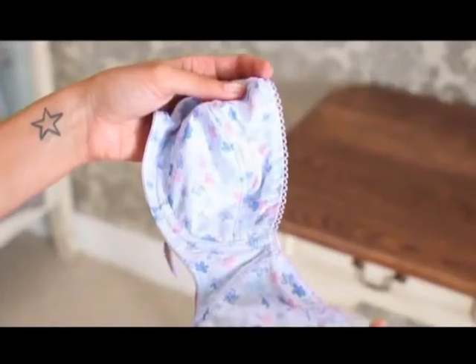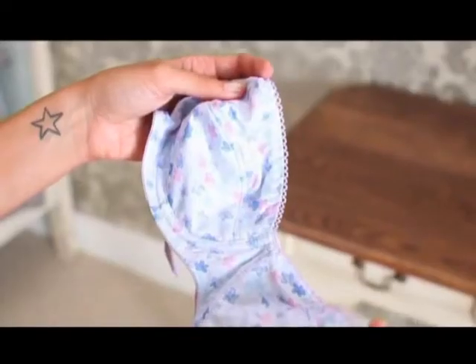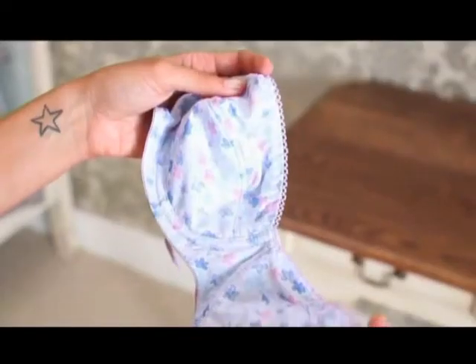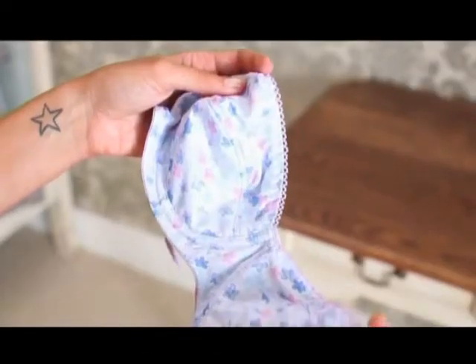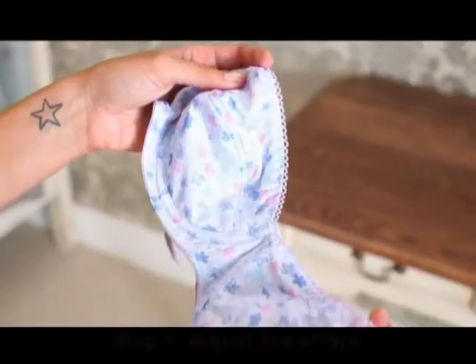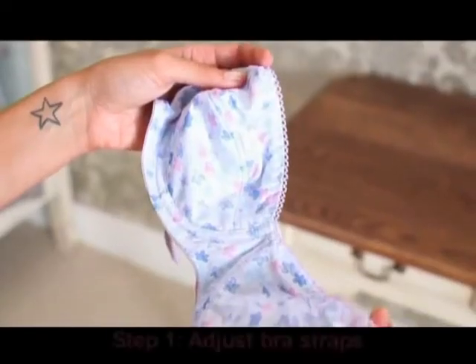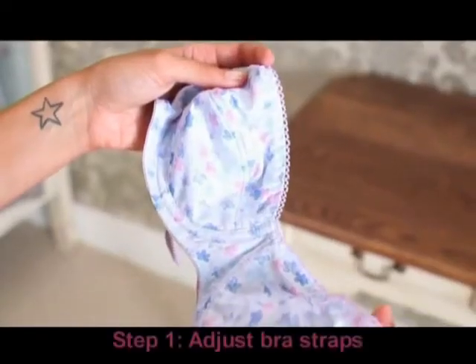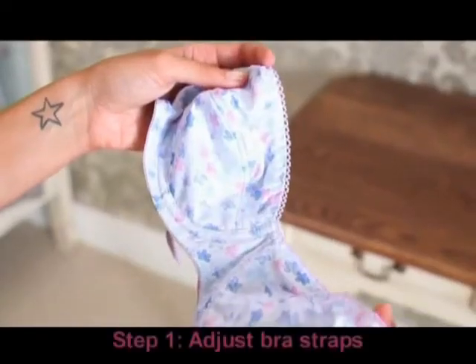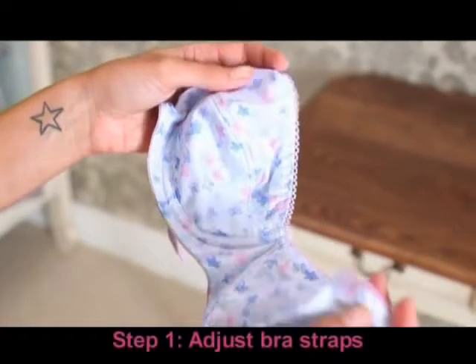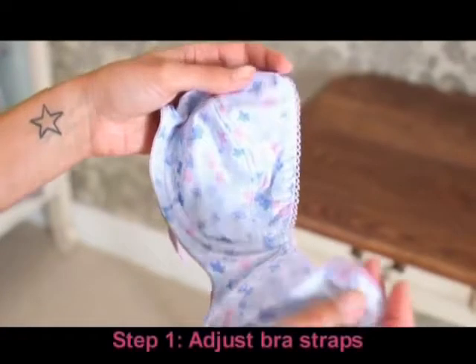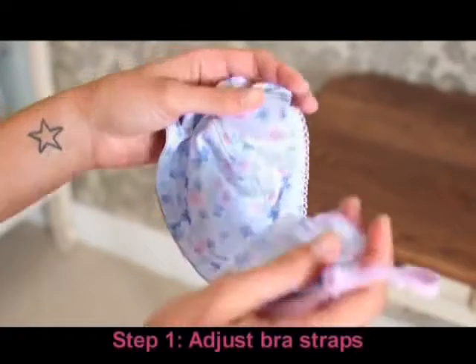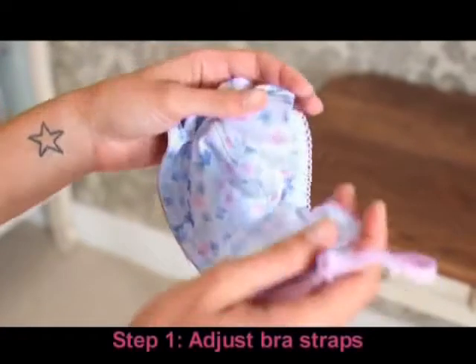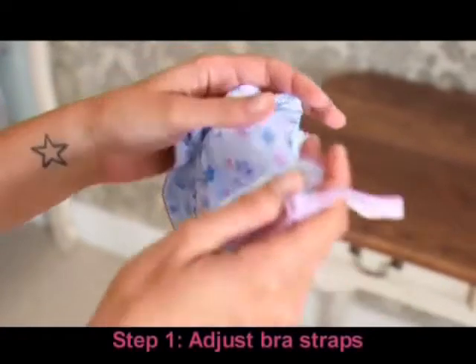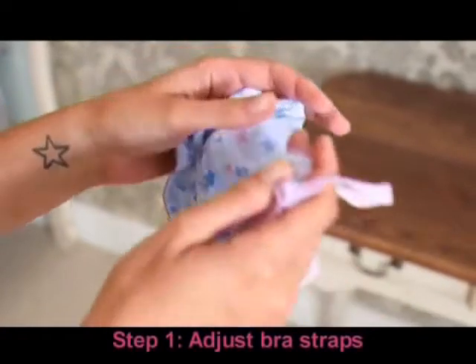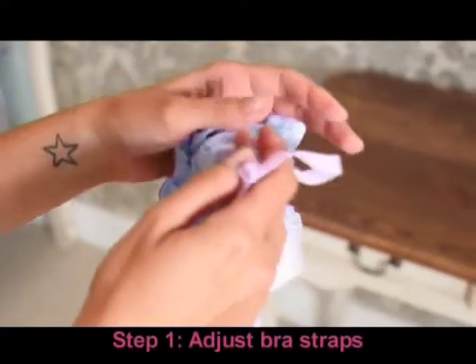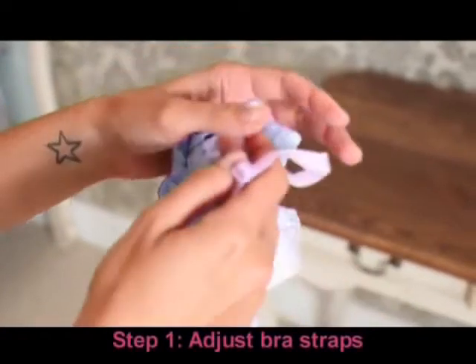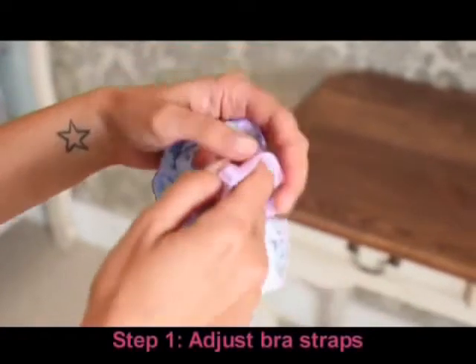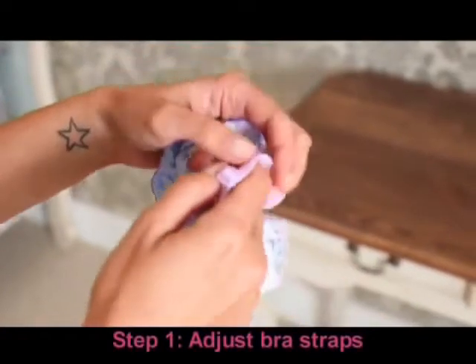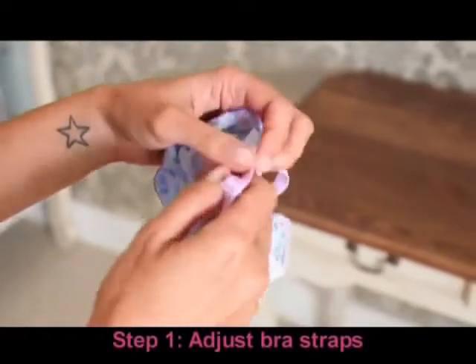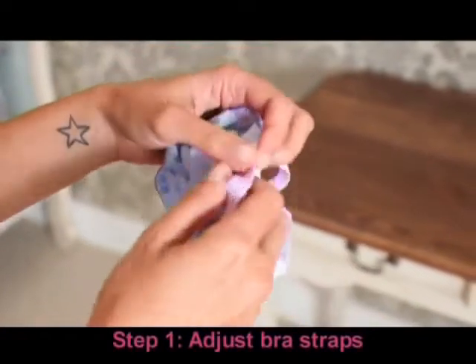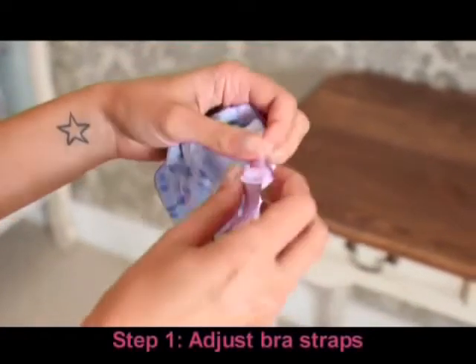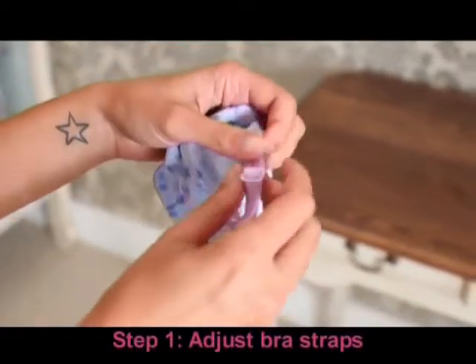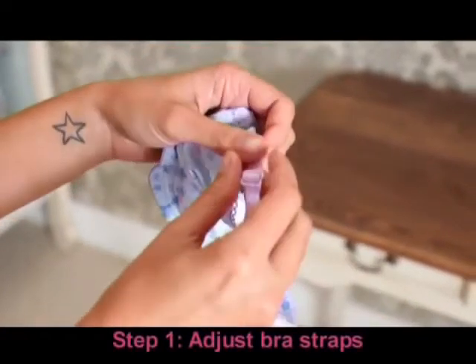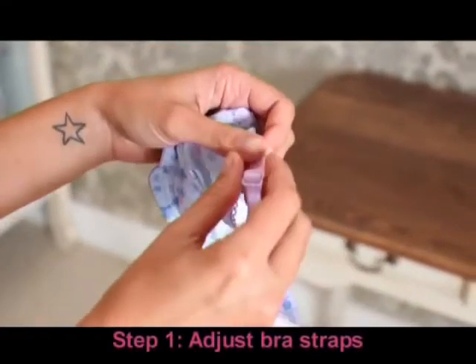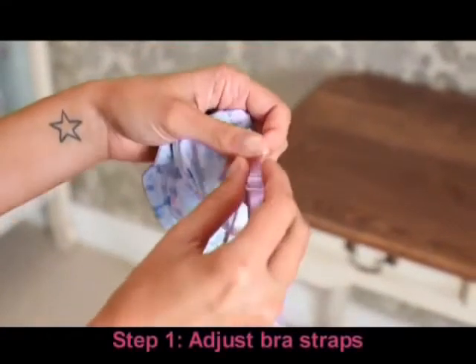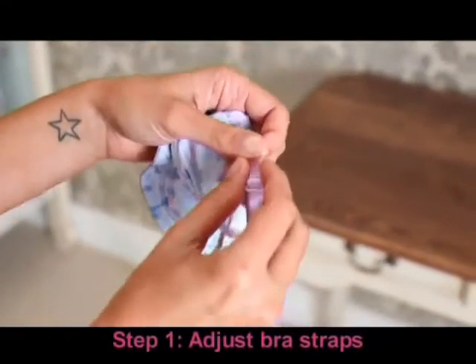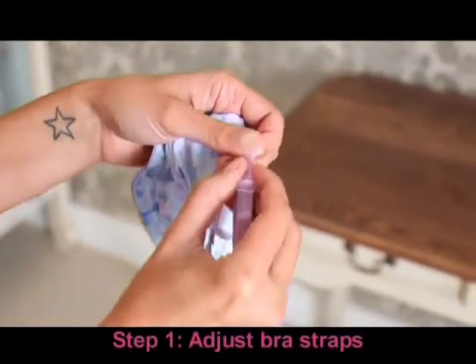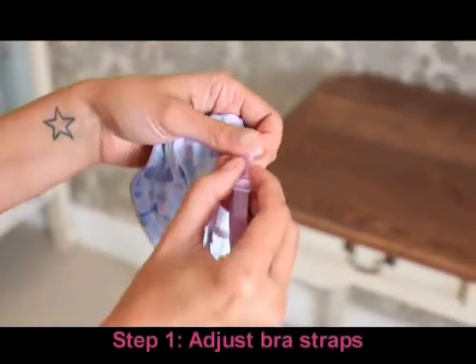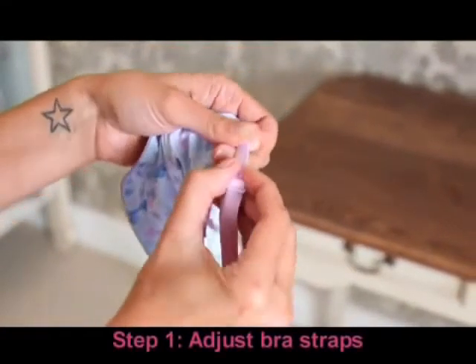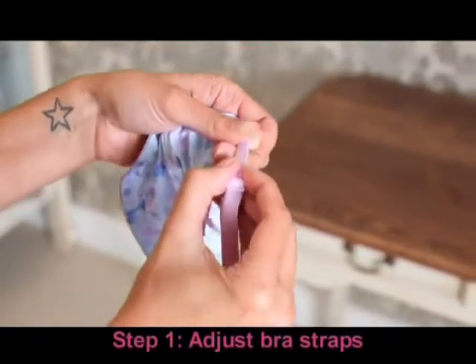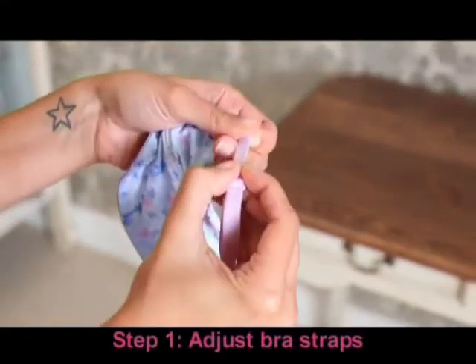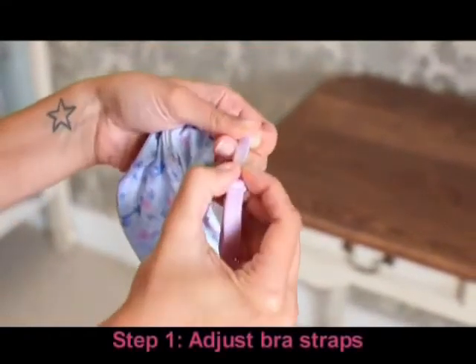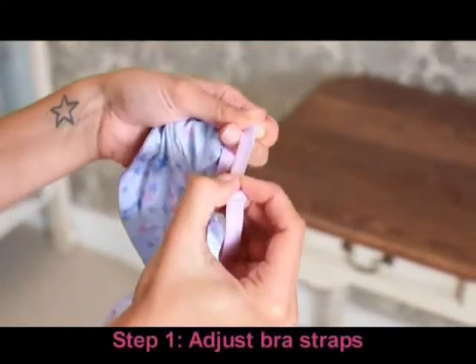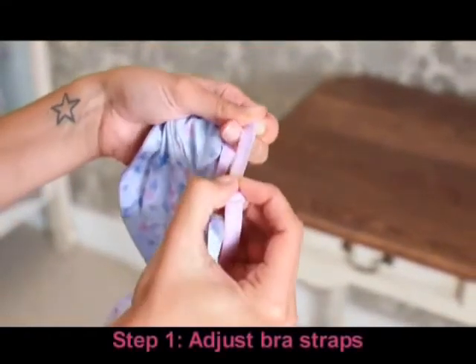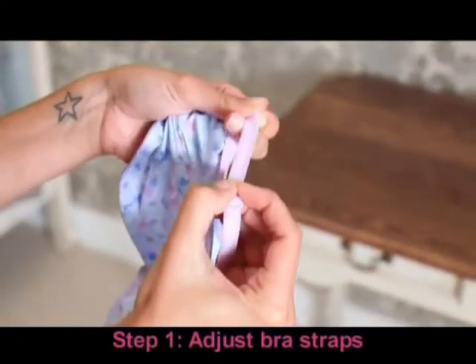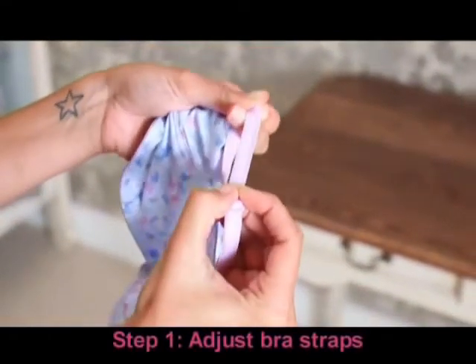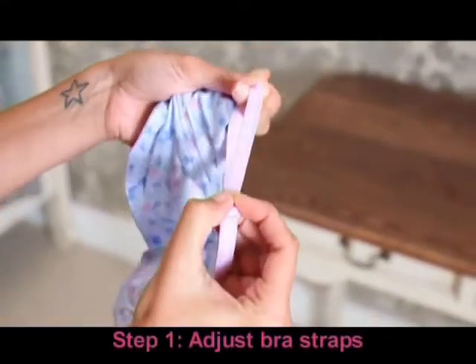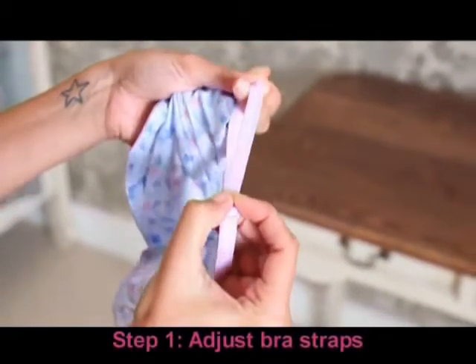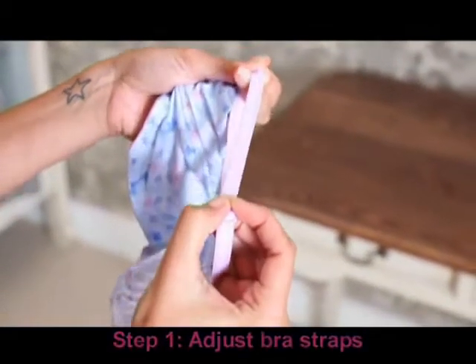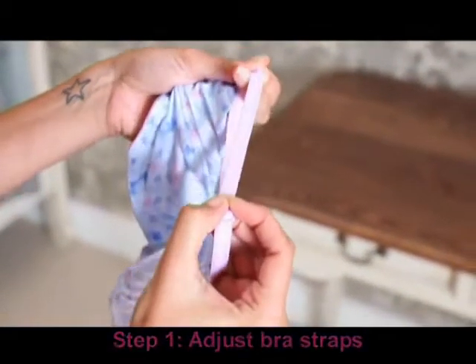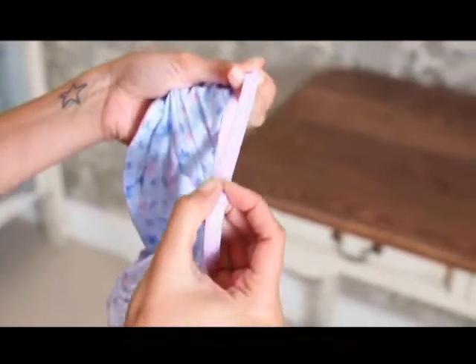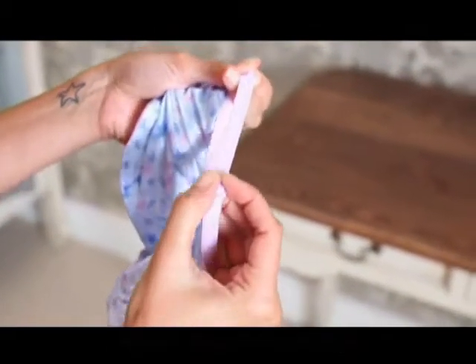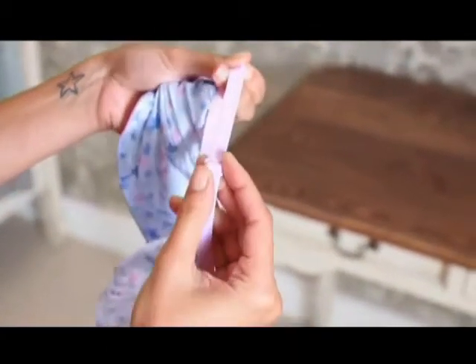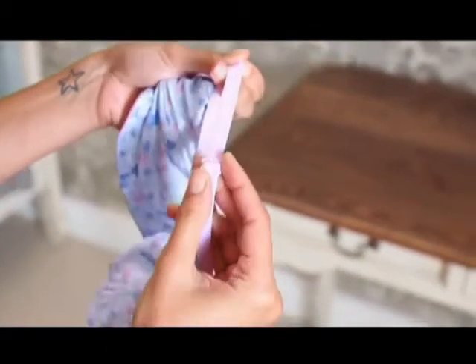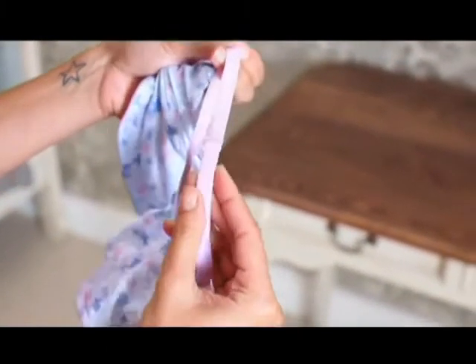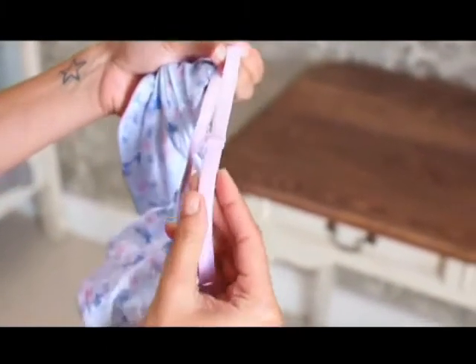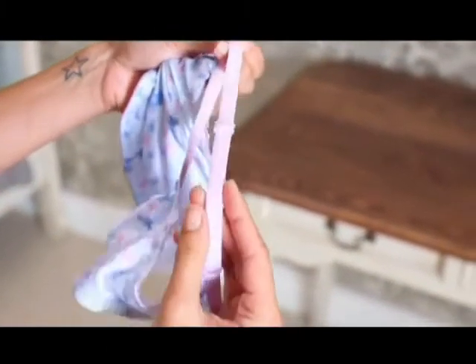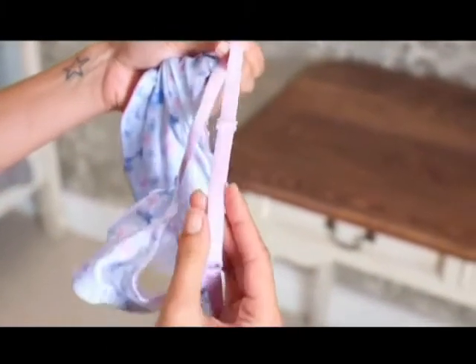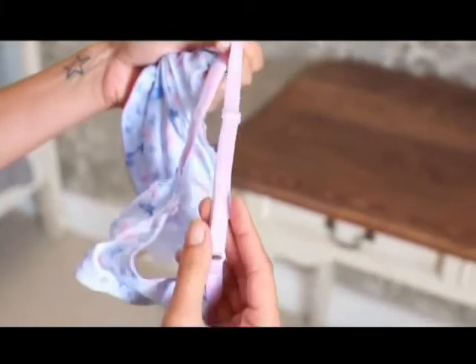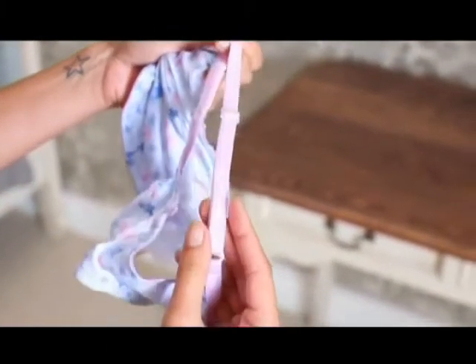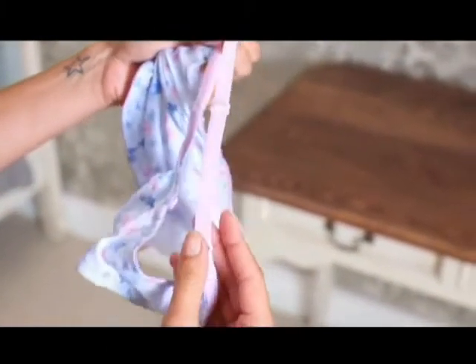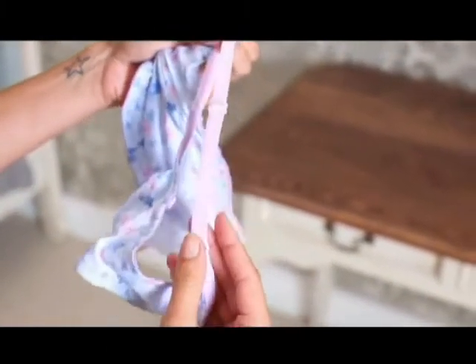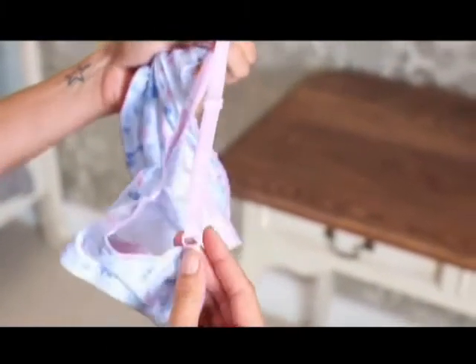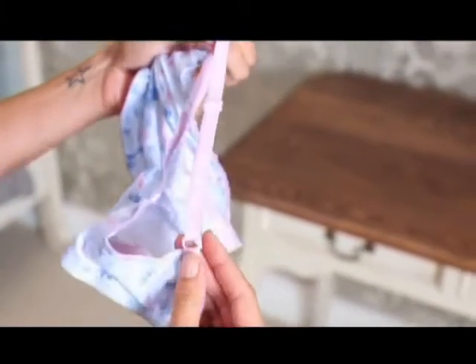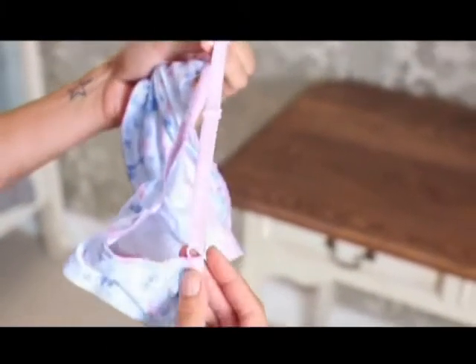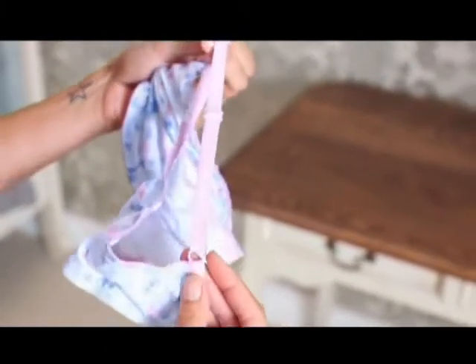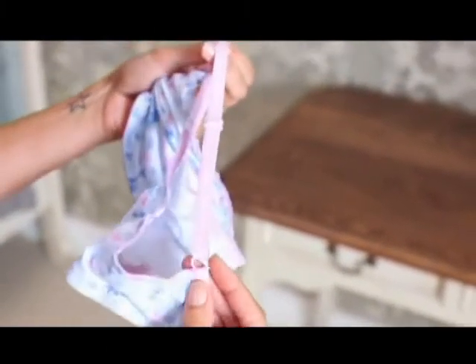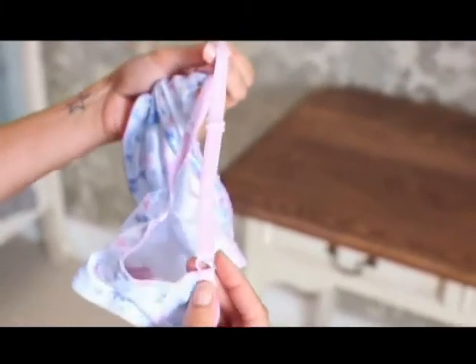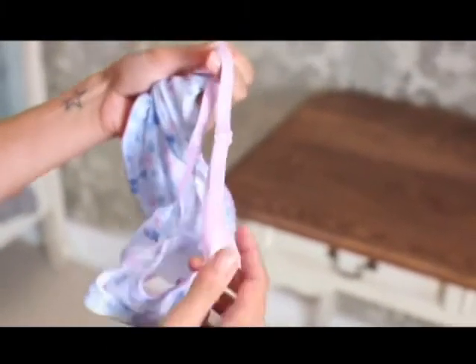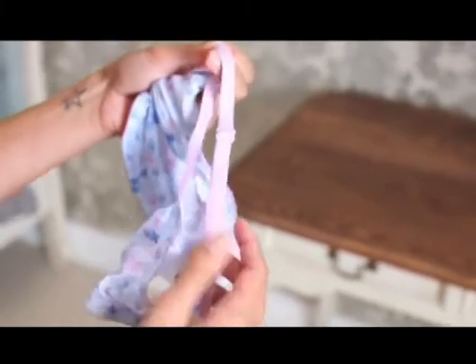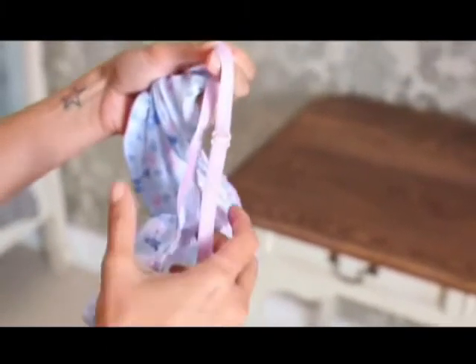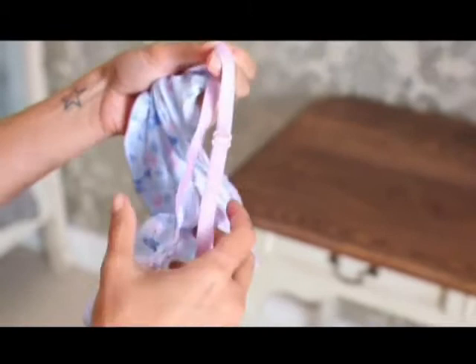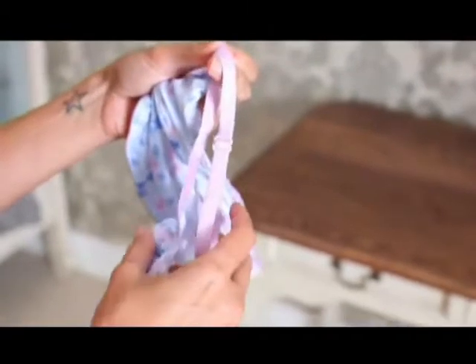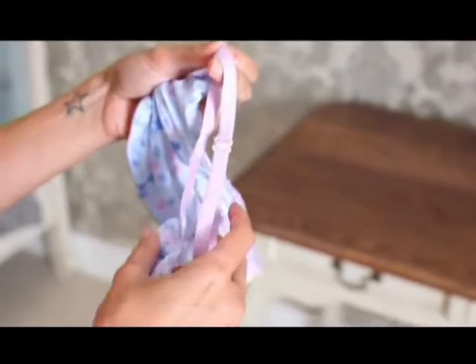Step 1. Adjust the bra strap to the correct length for yourself. You can do this using the sliders.